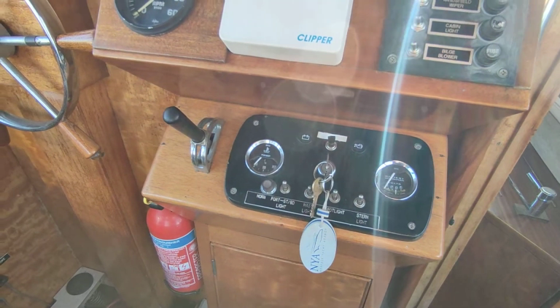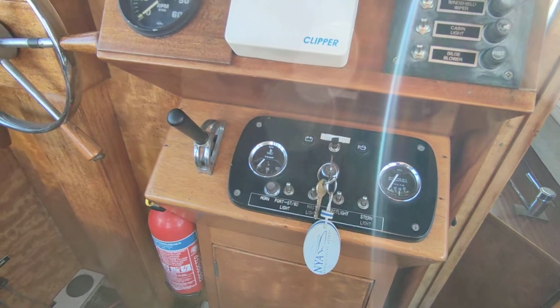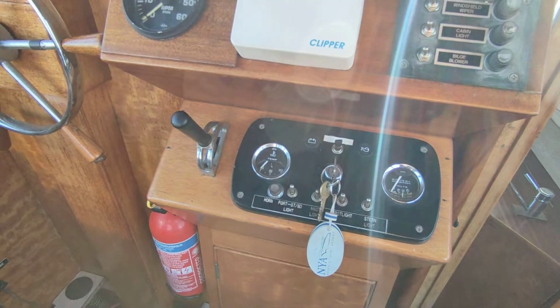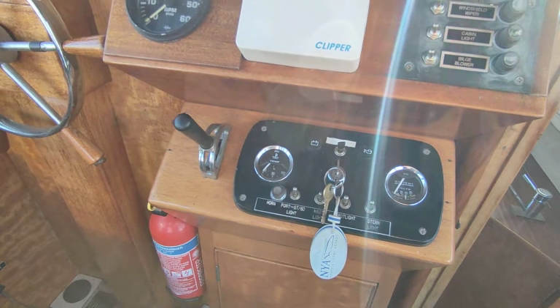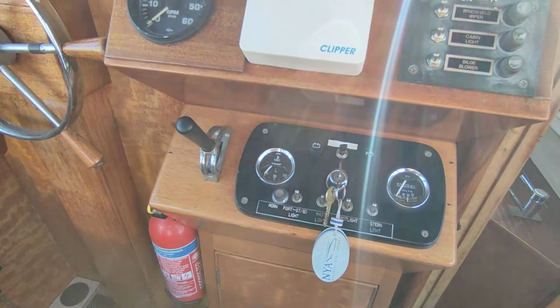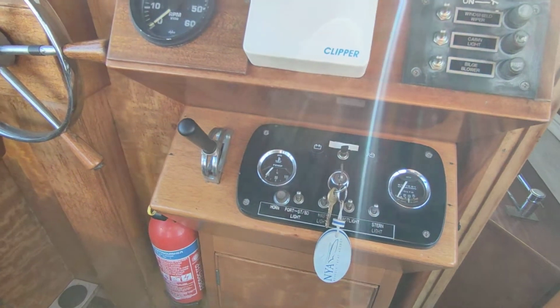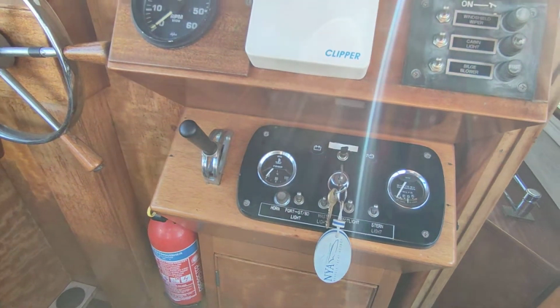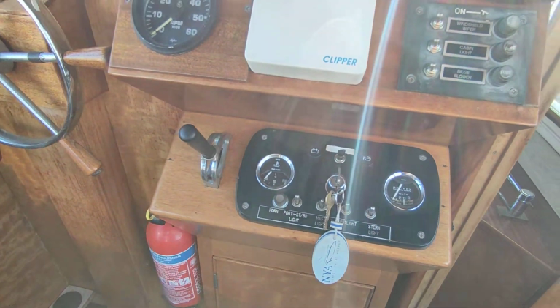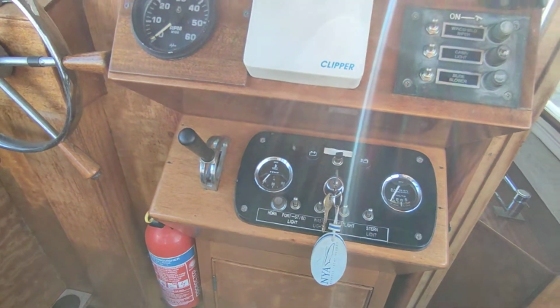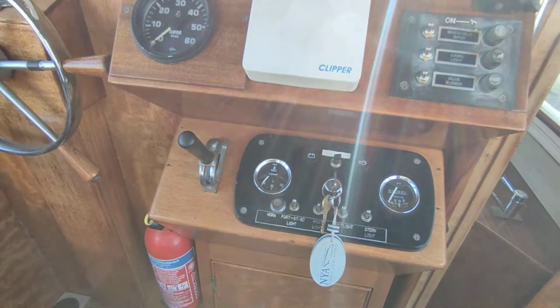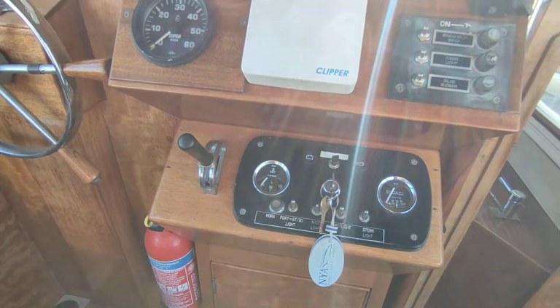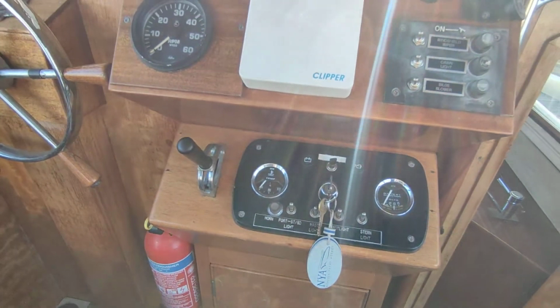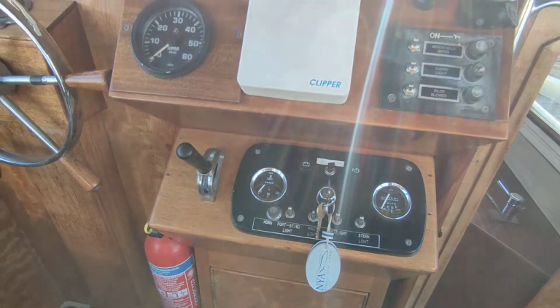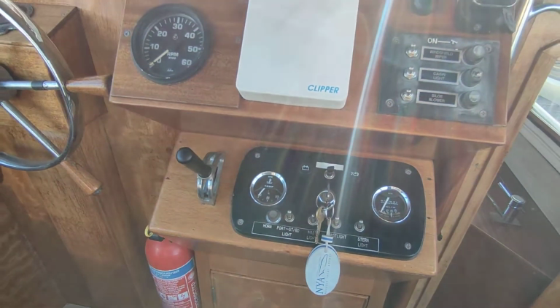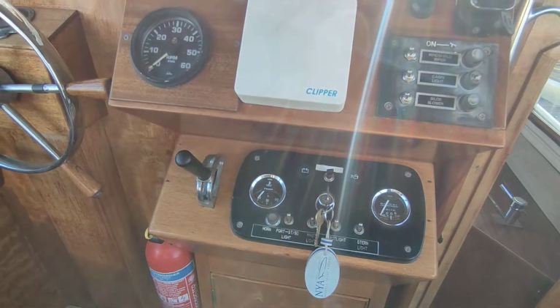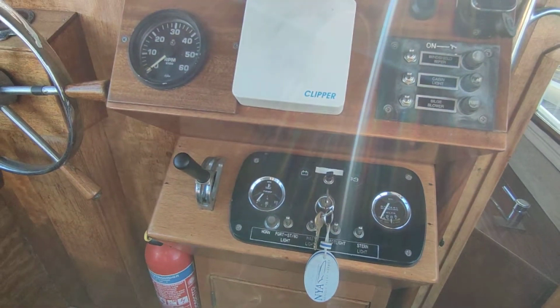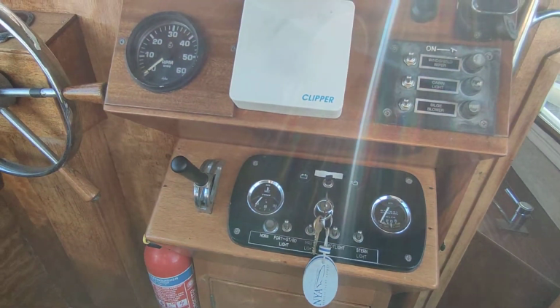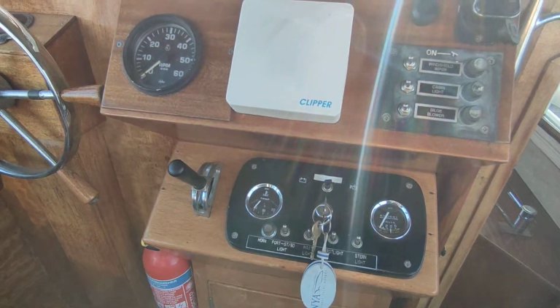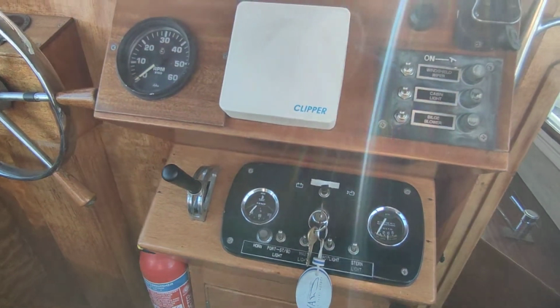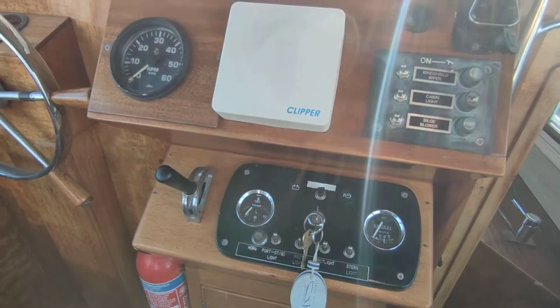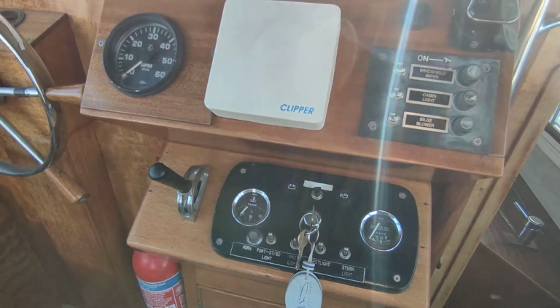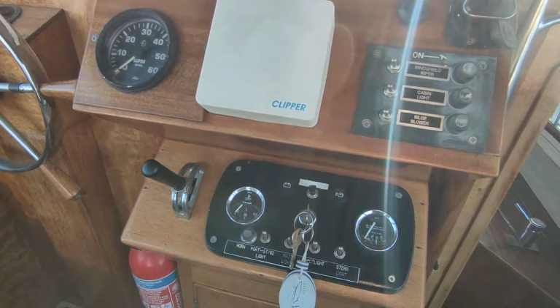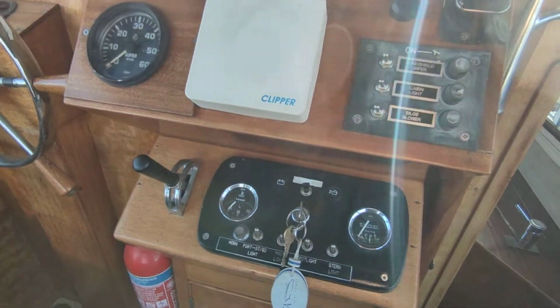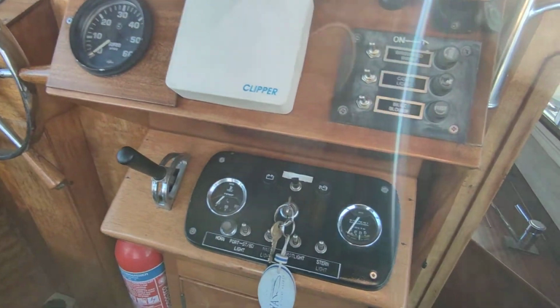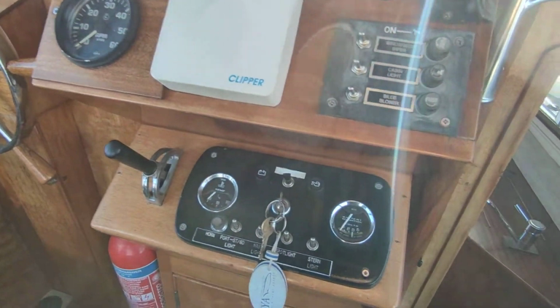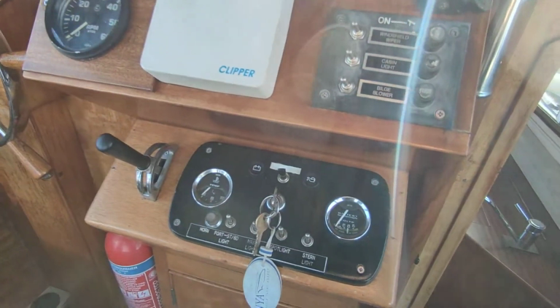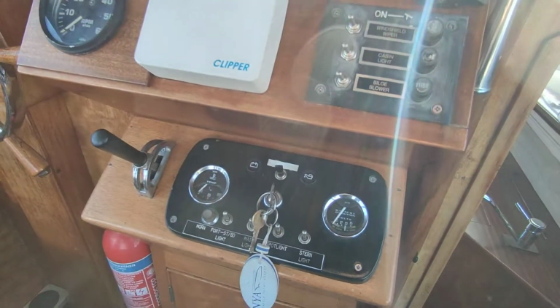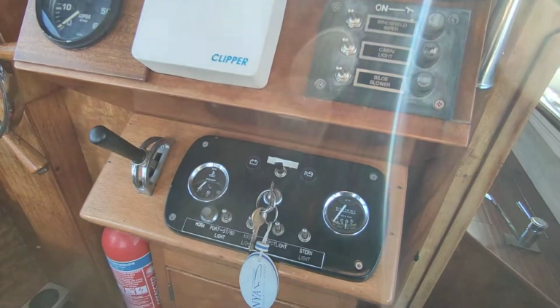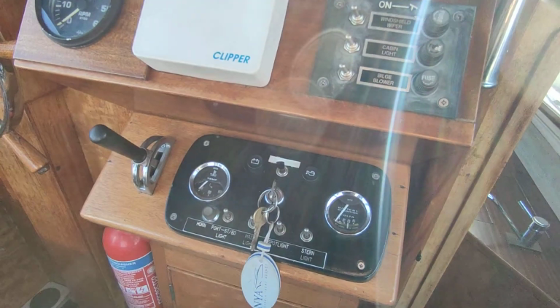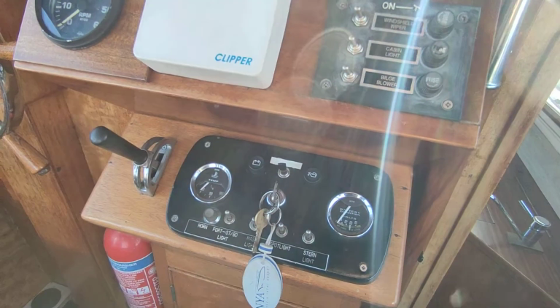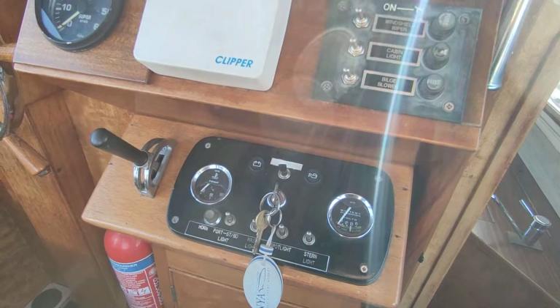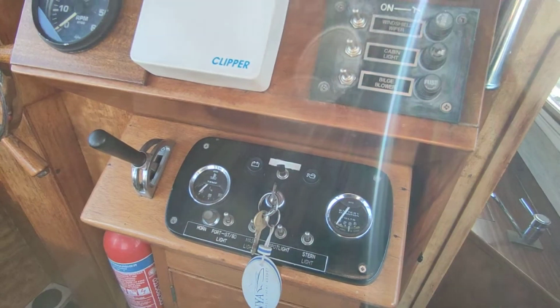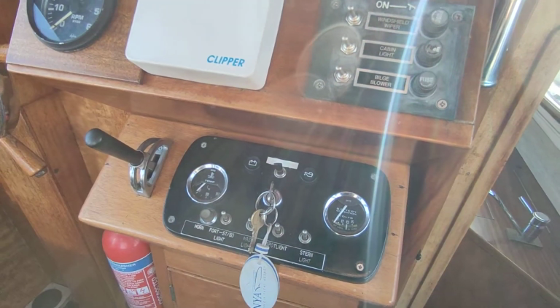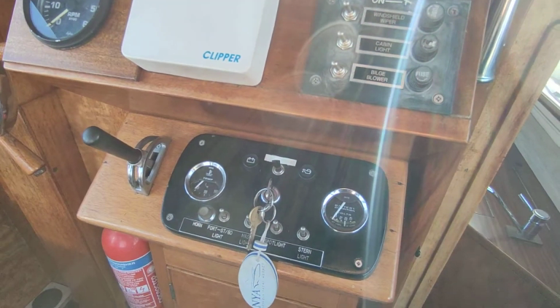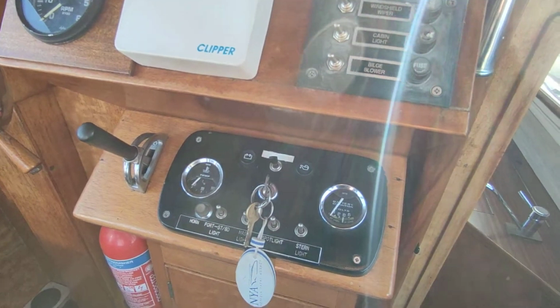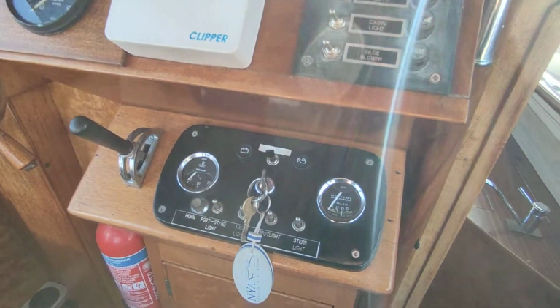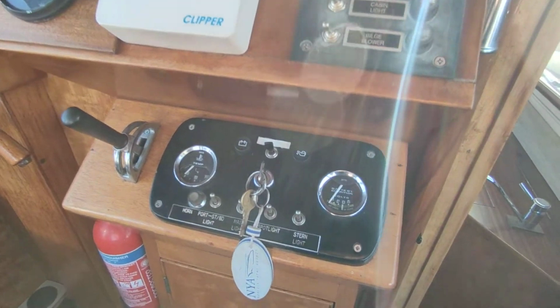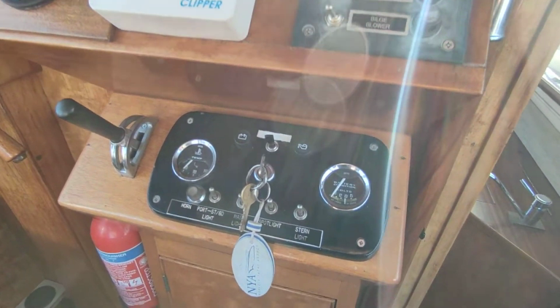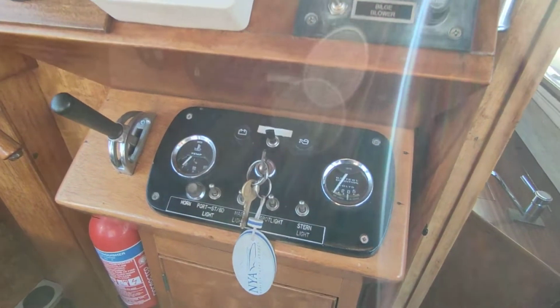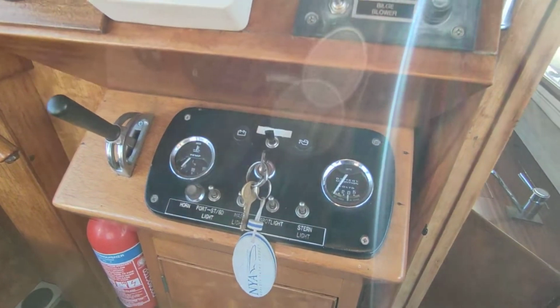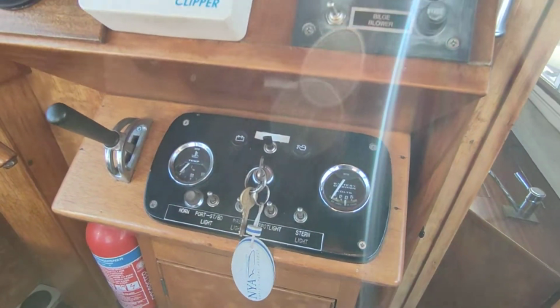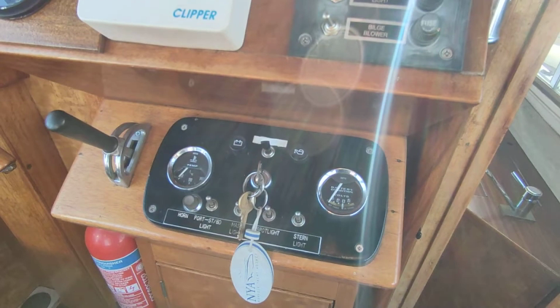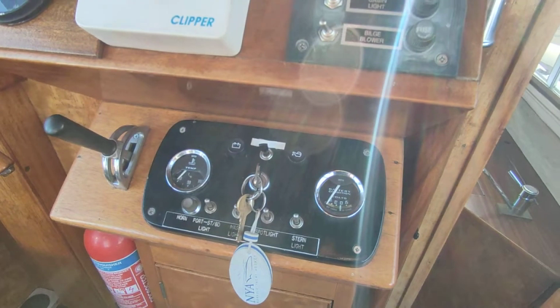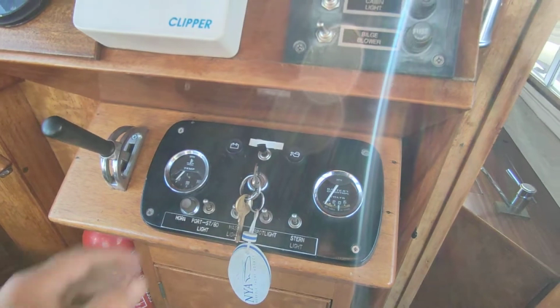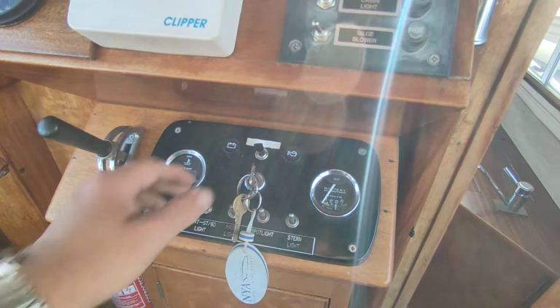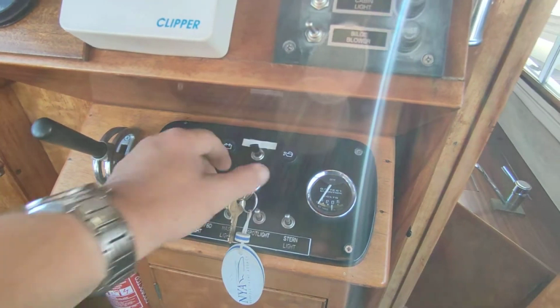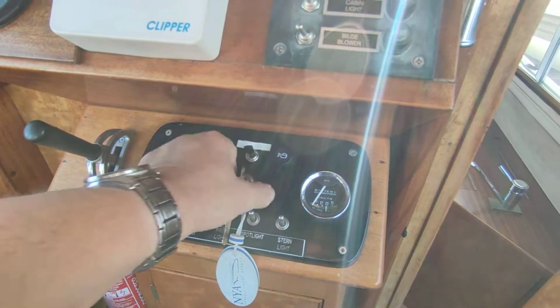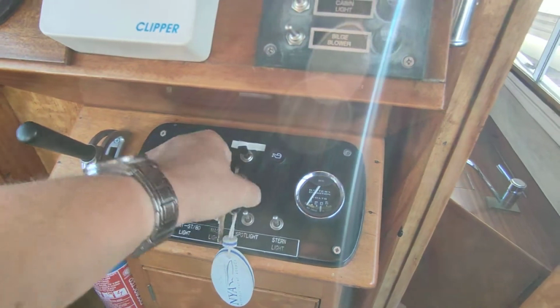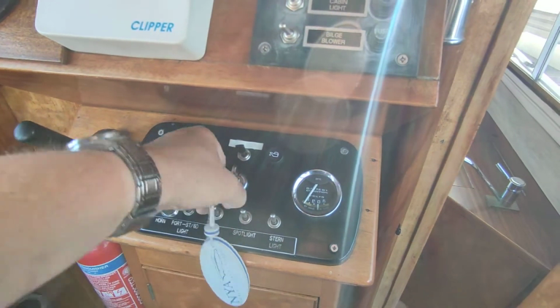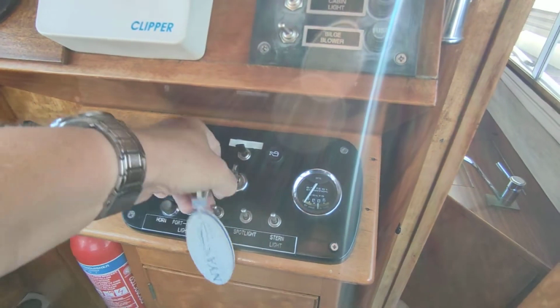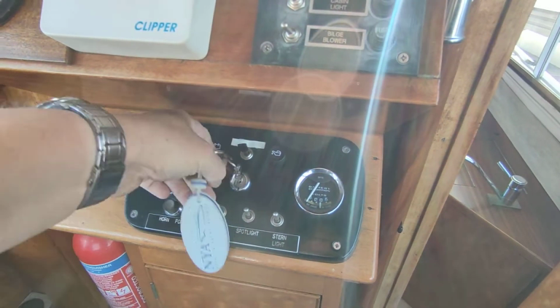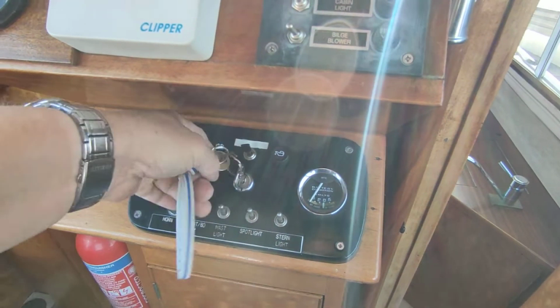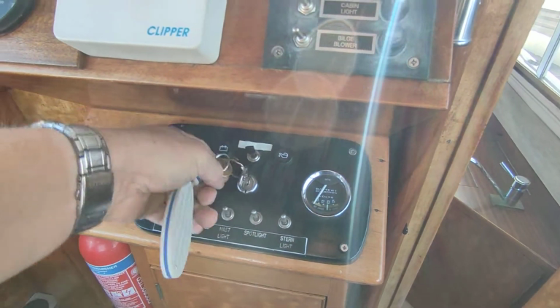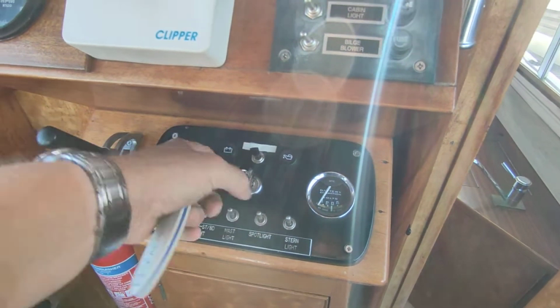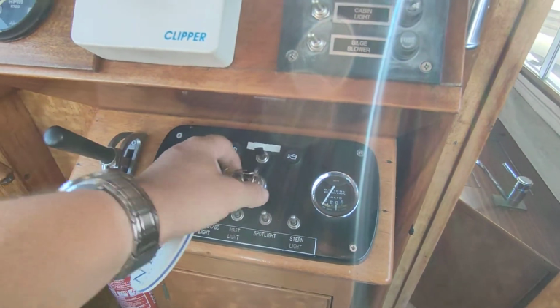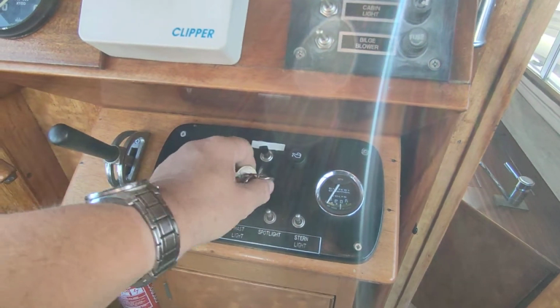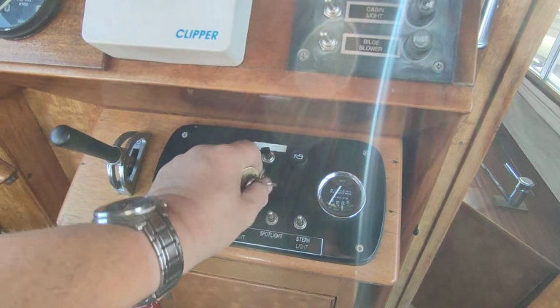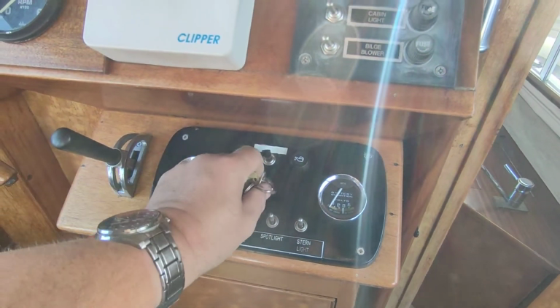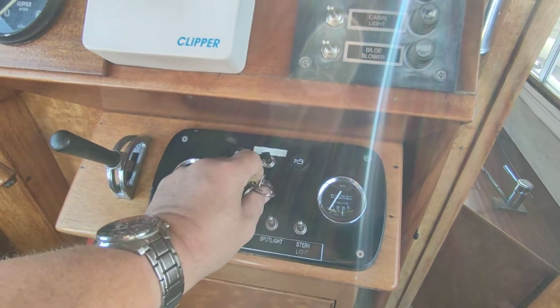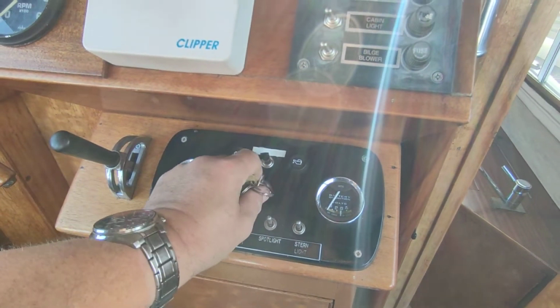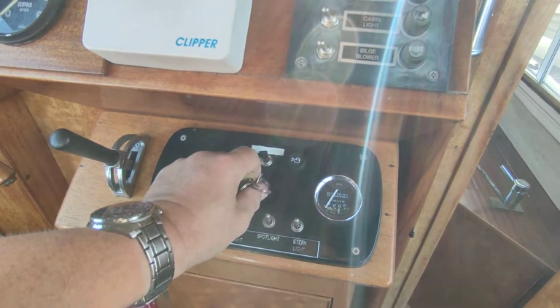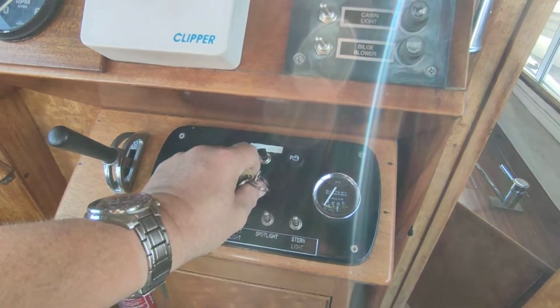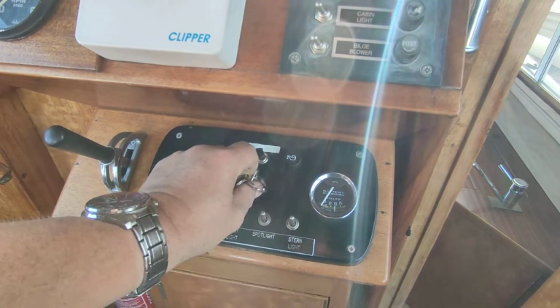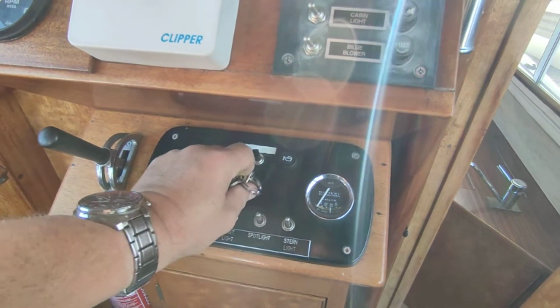Hi, this is Steve Biggs of Boatshed Norfolk, on board the Freeman 23 from 1970. This is engine start.